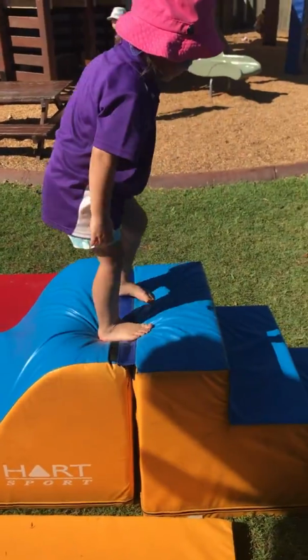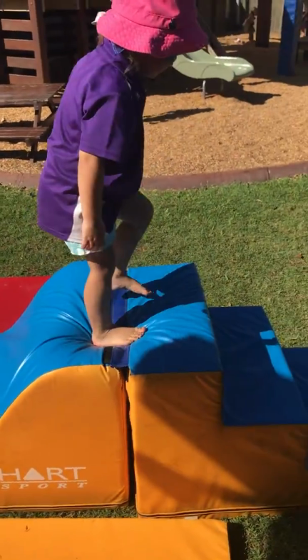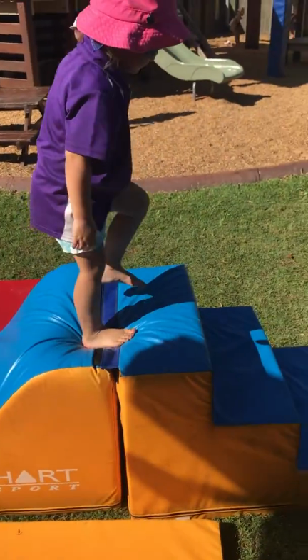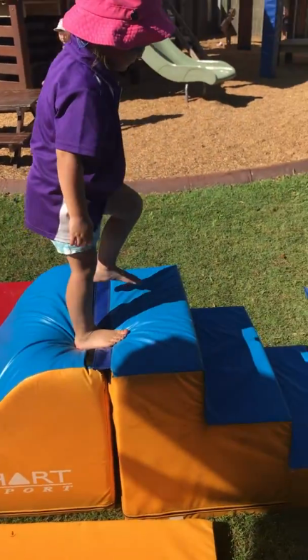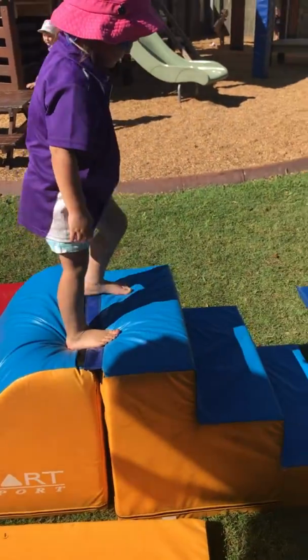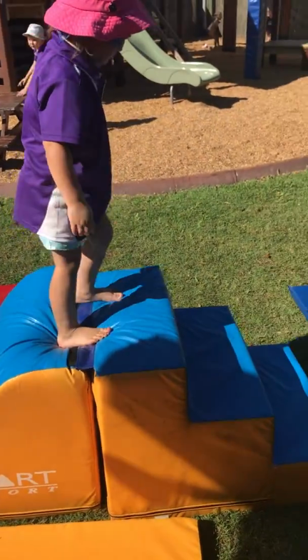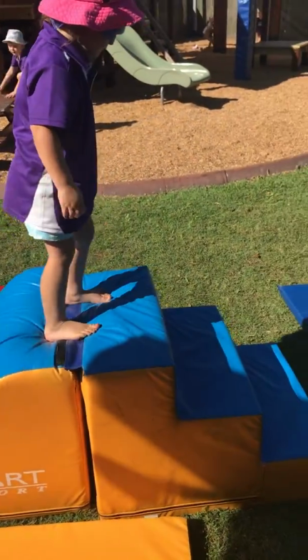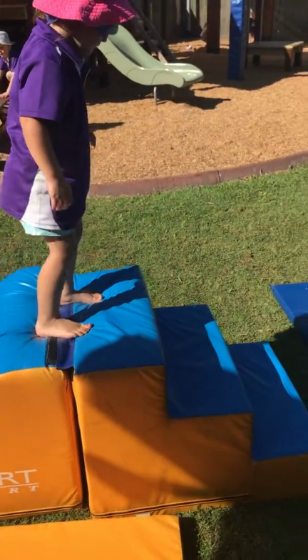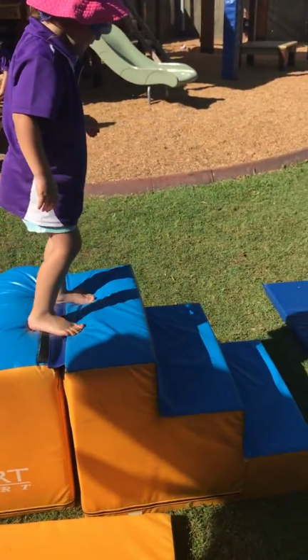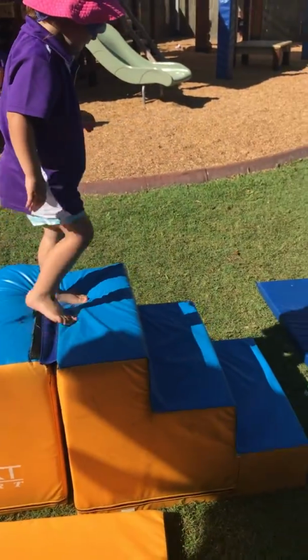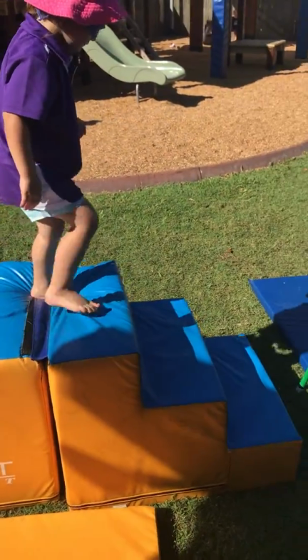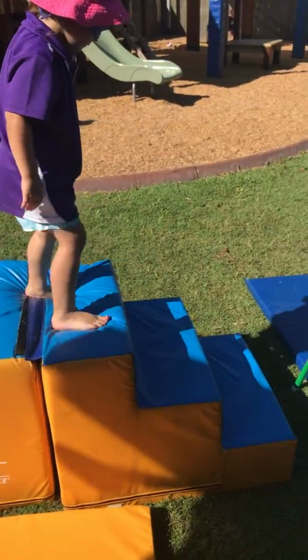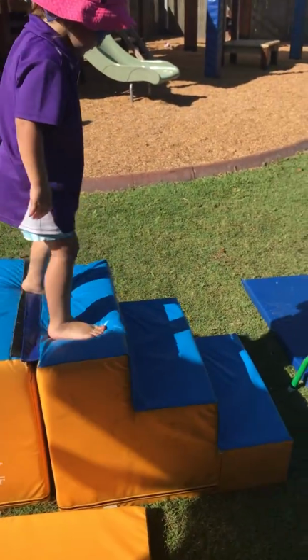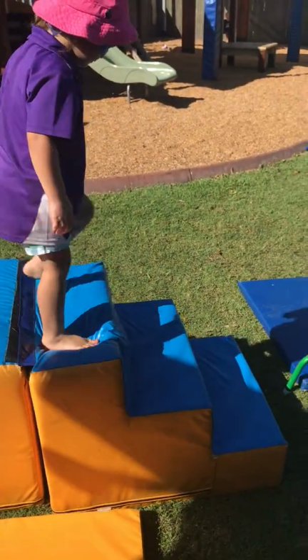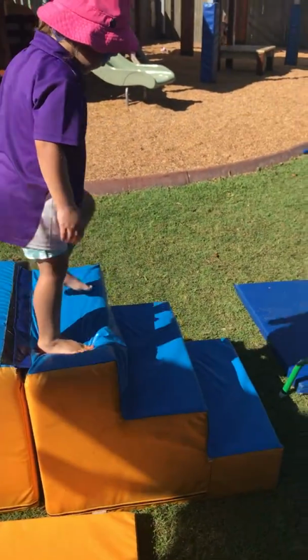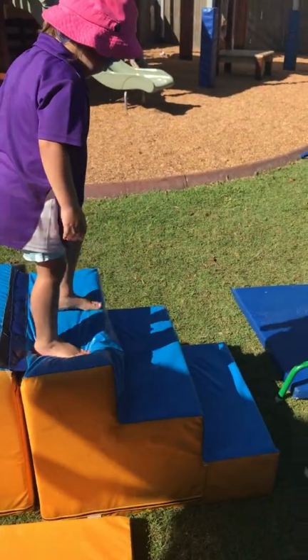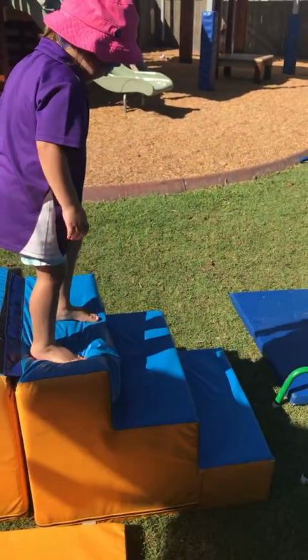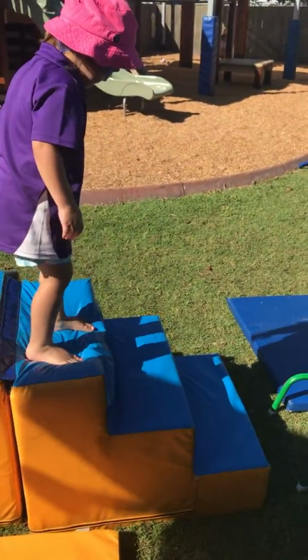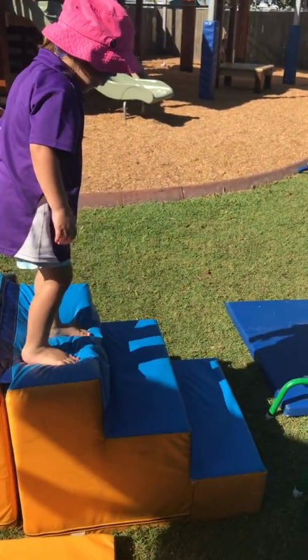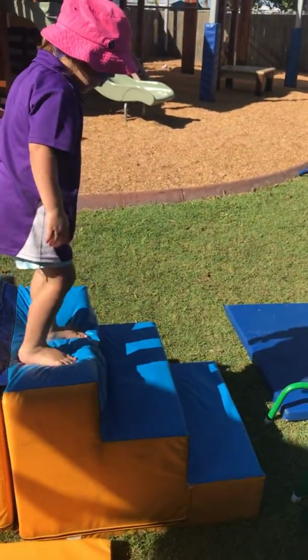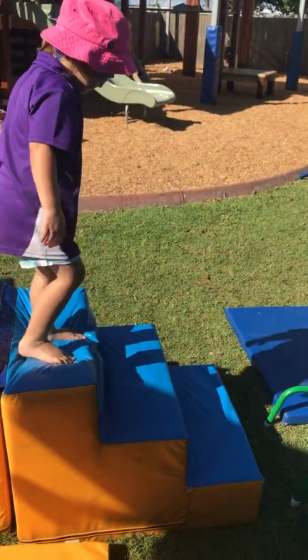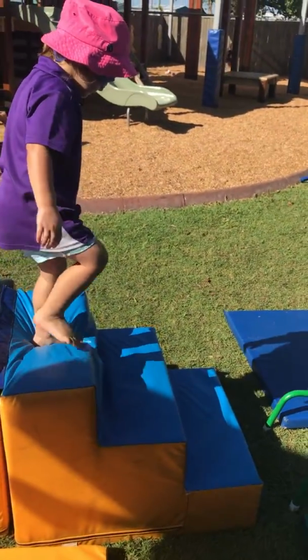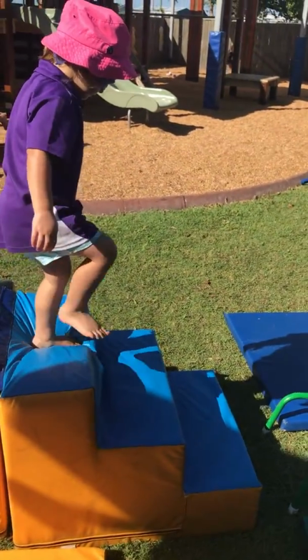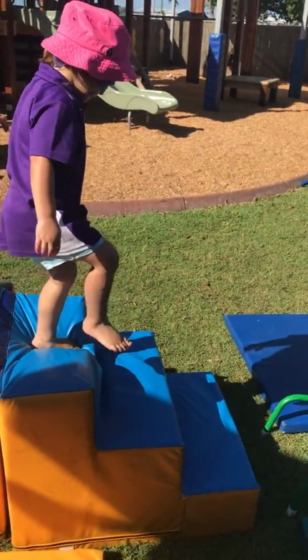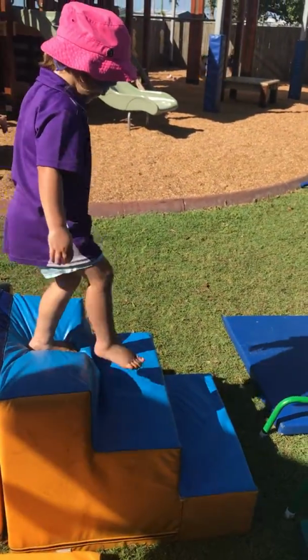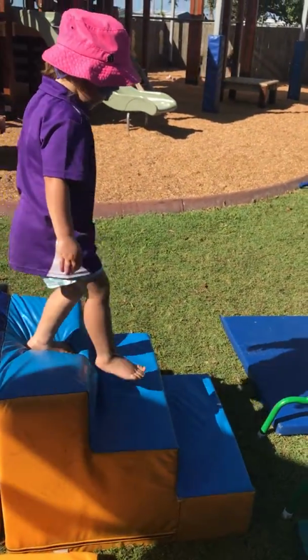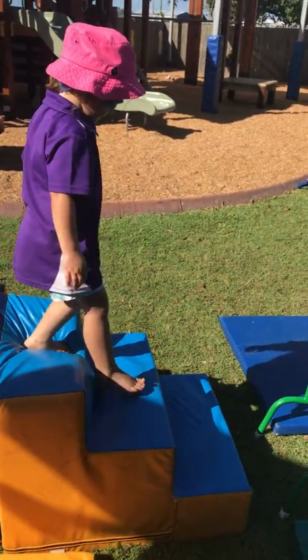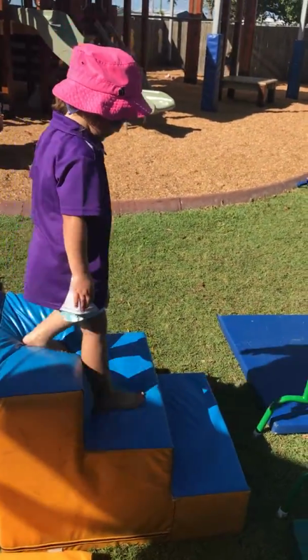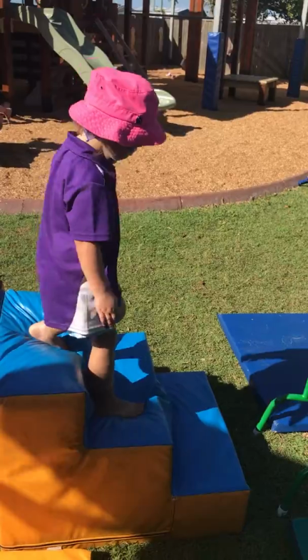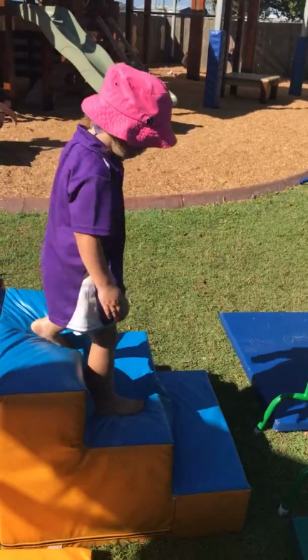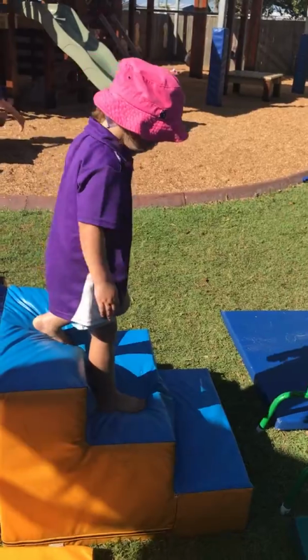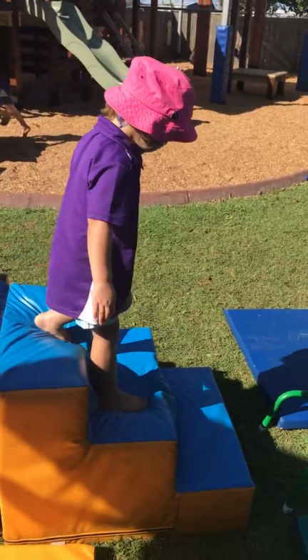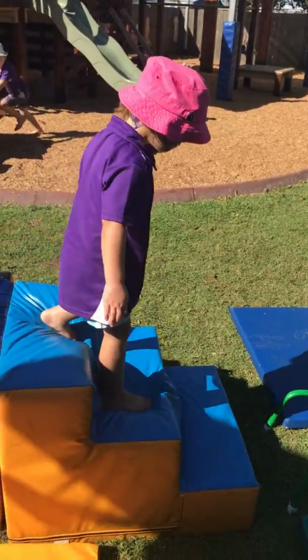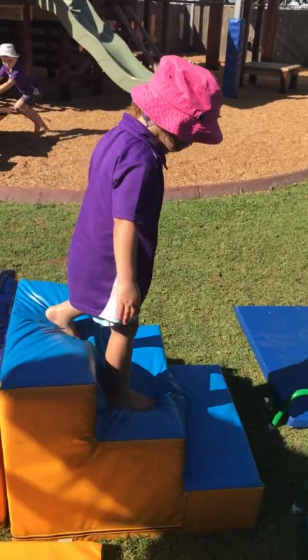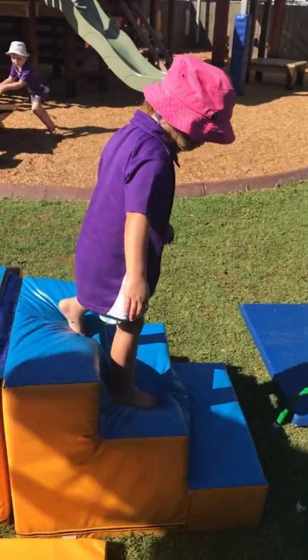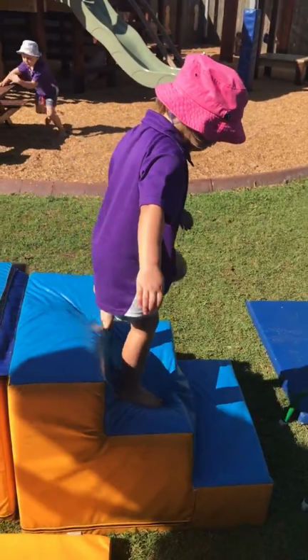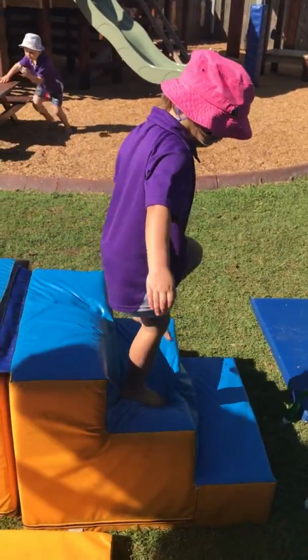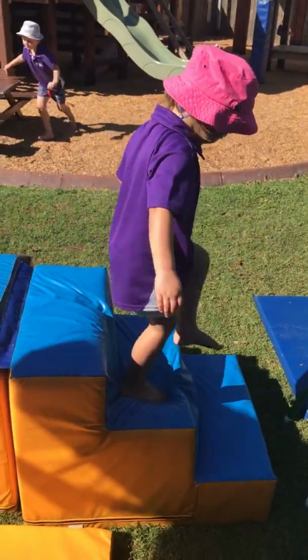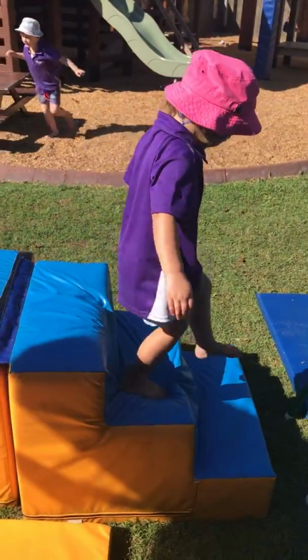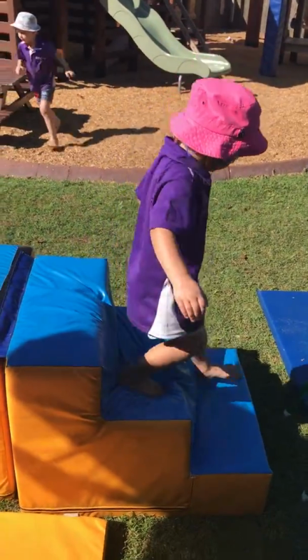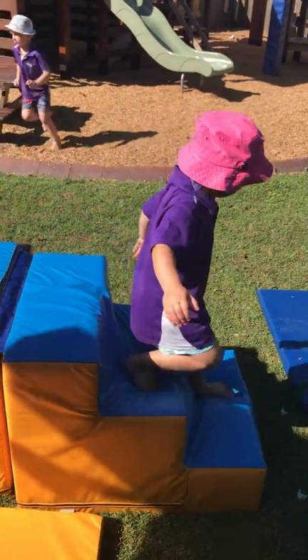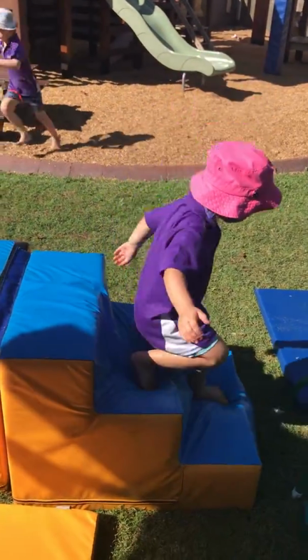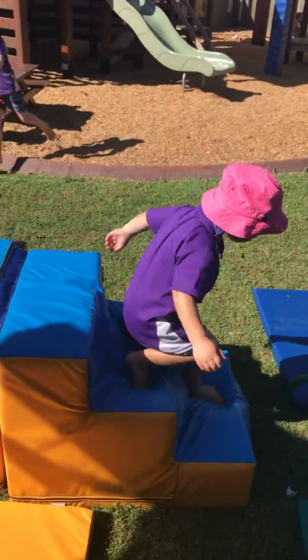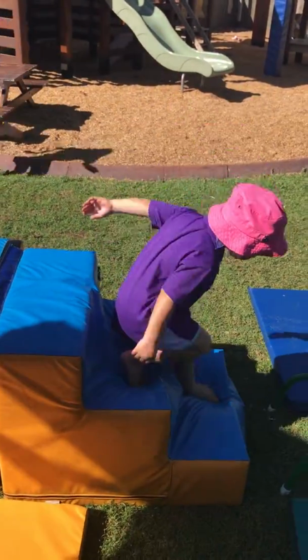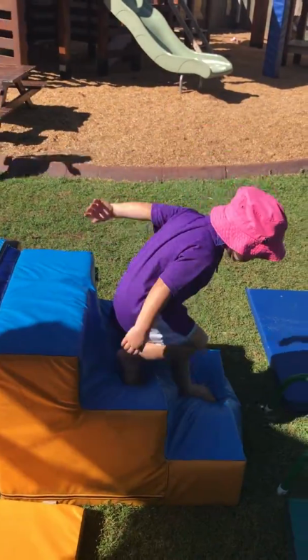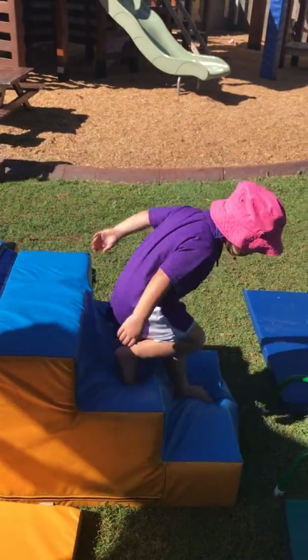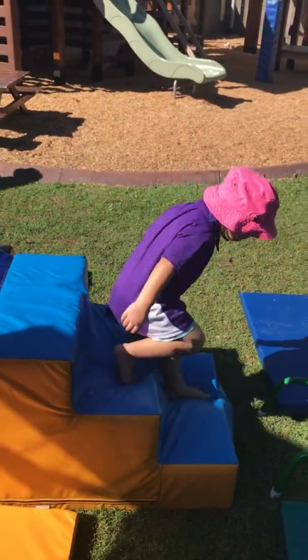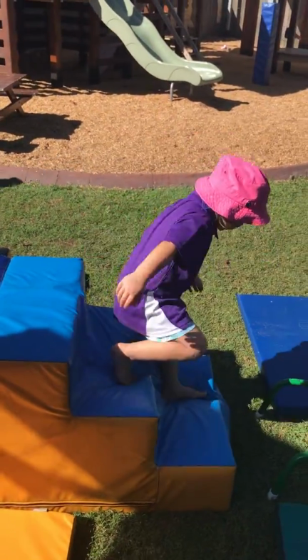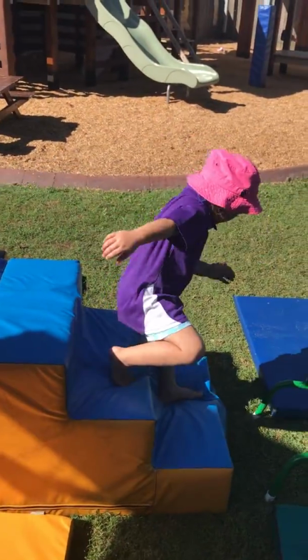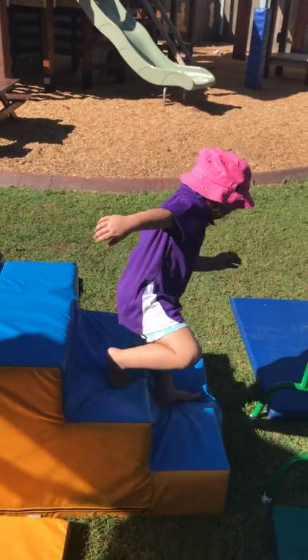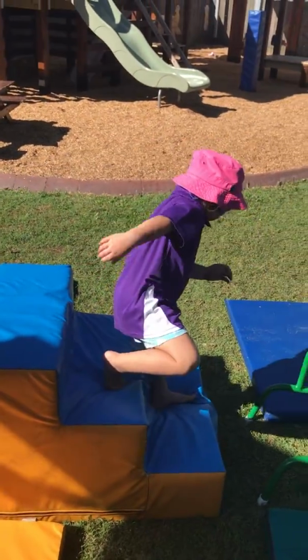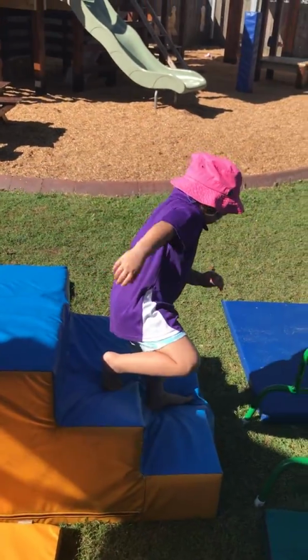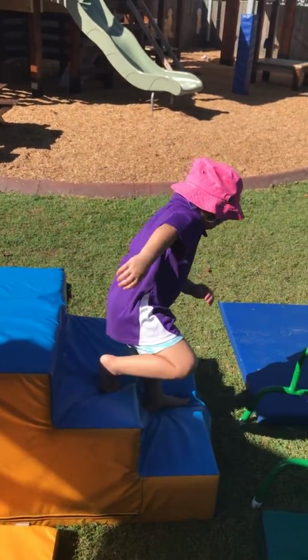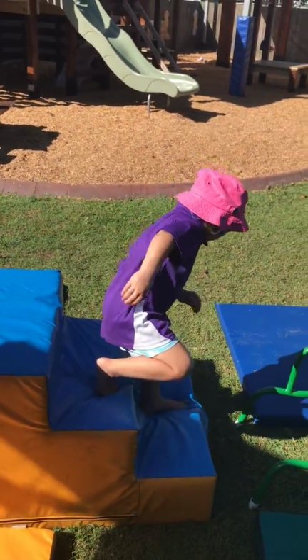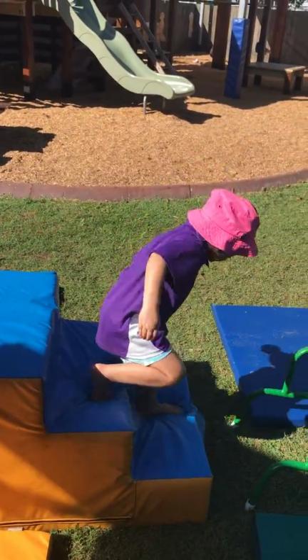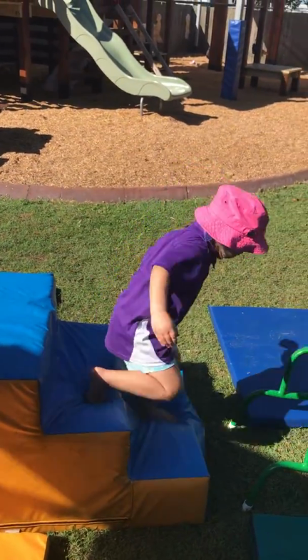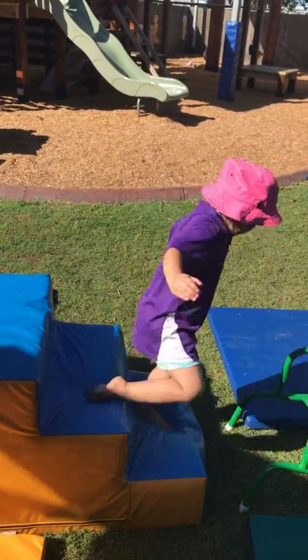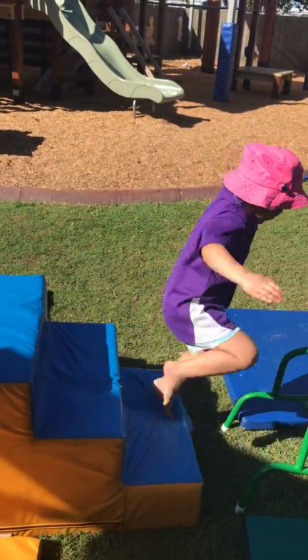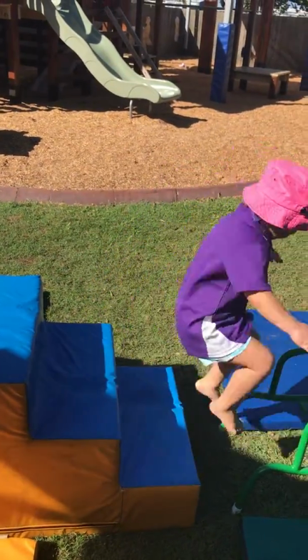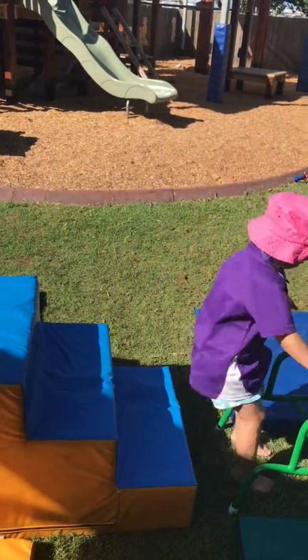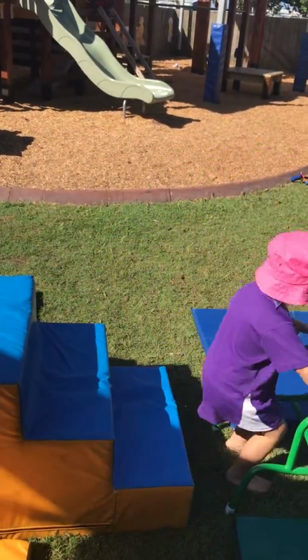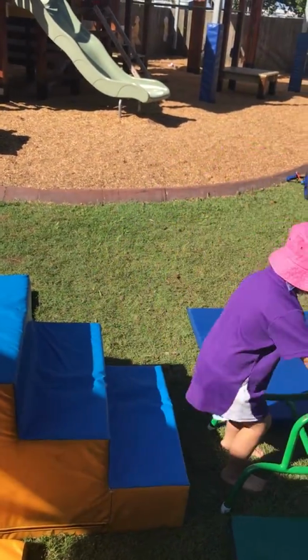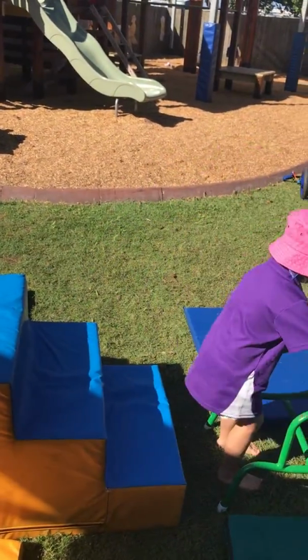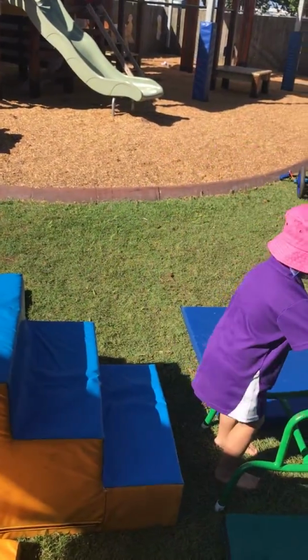Can you step down the stairs three times? One, two, three.